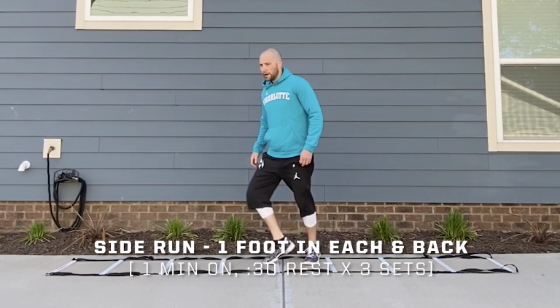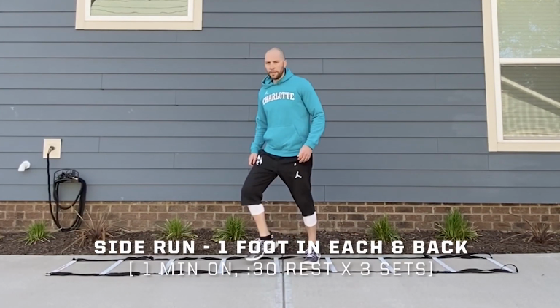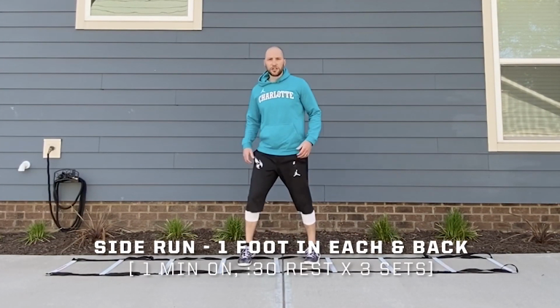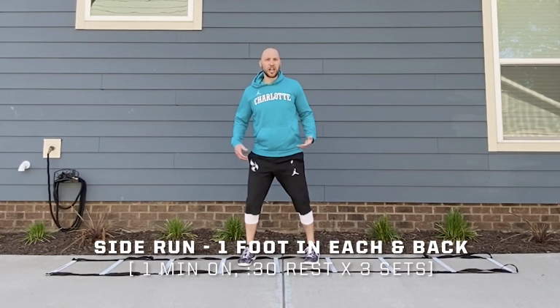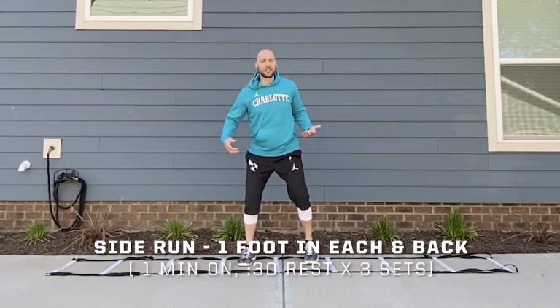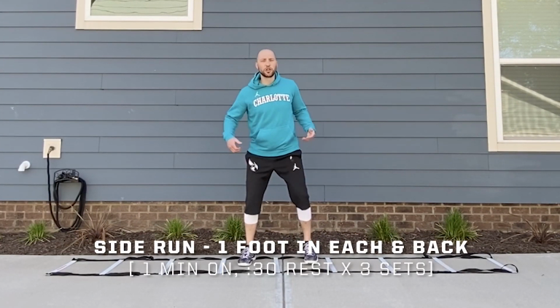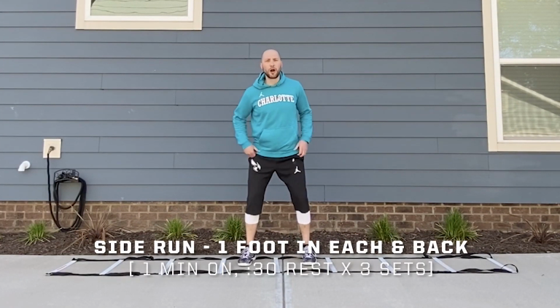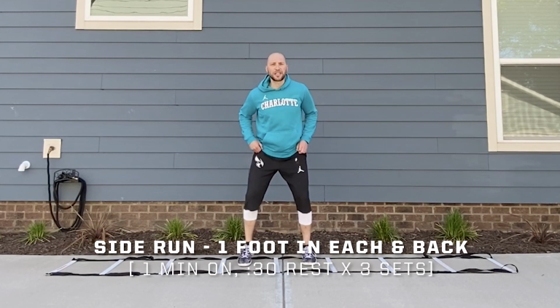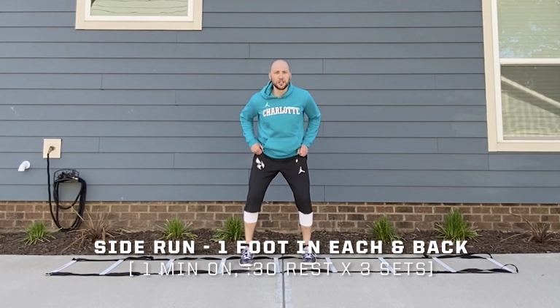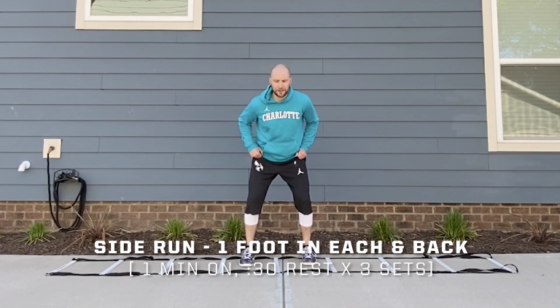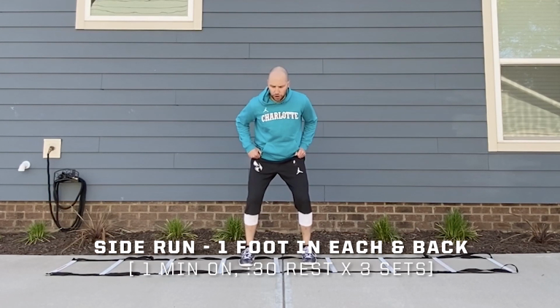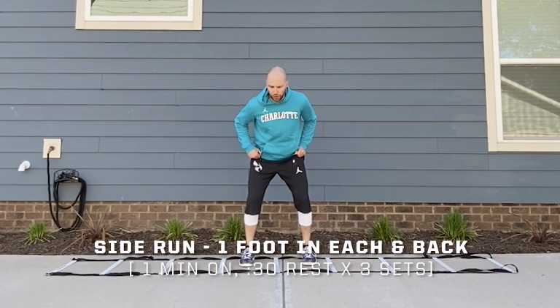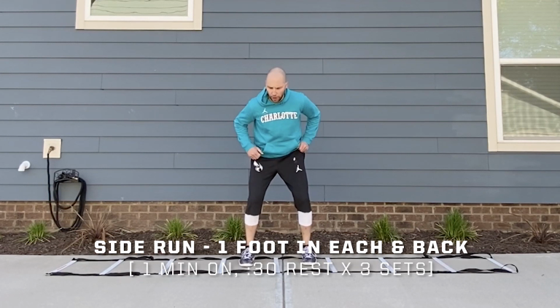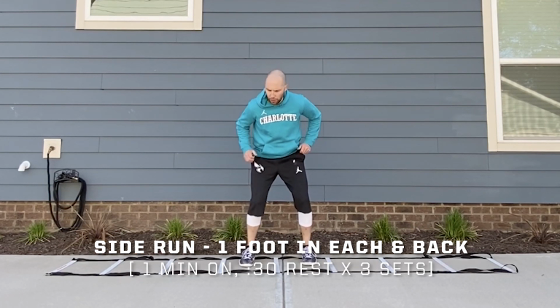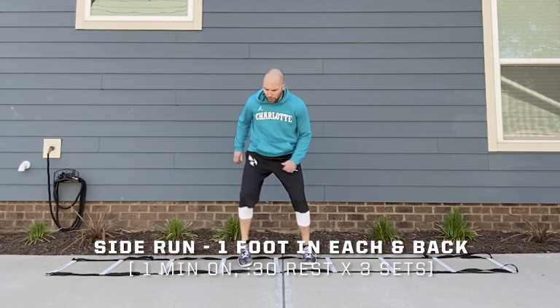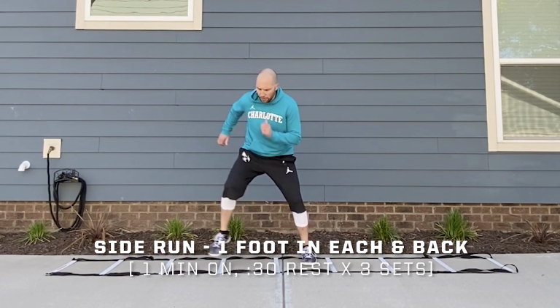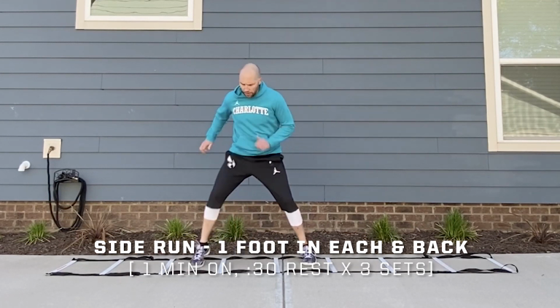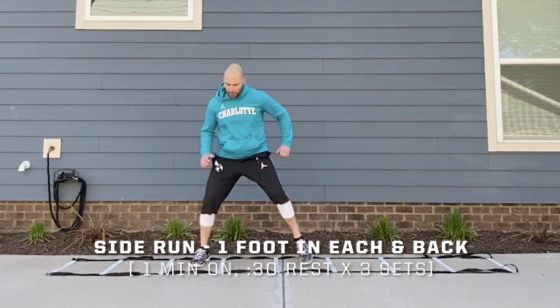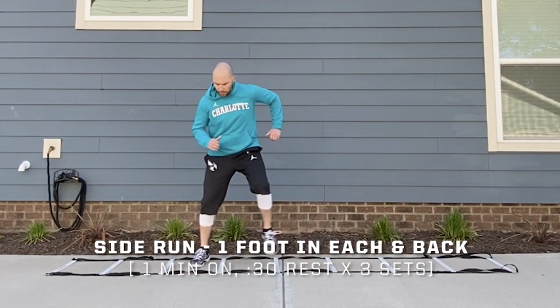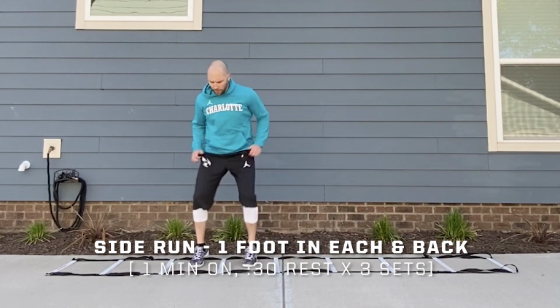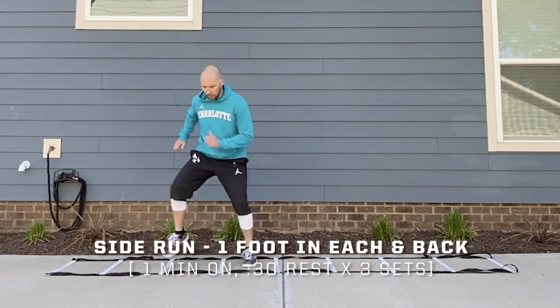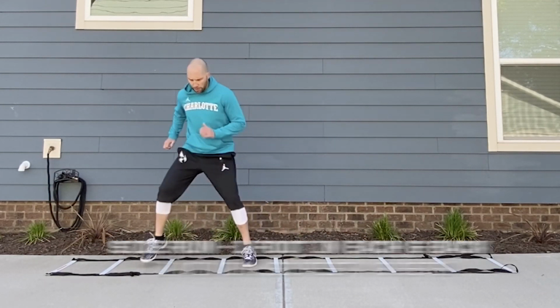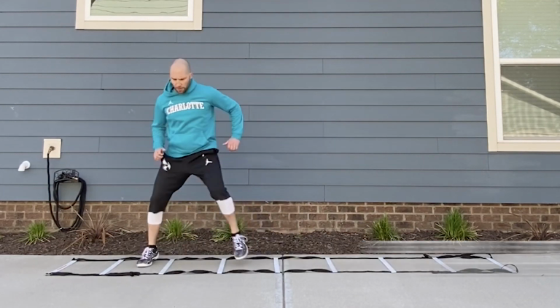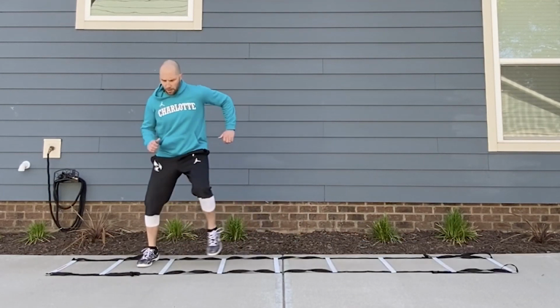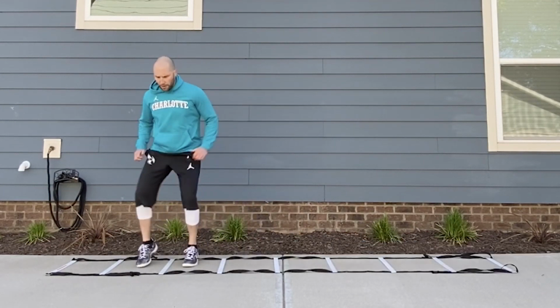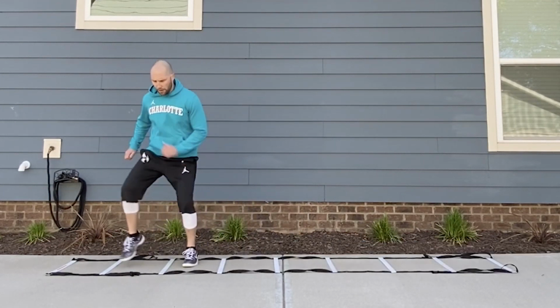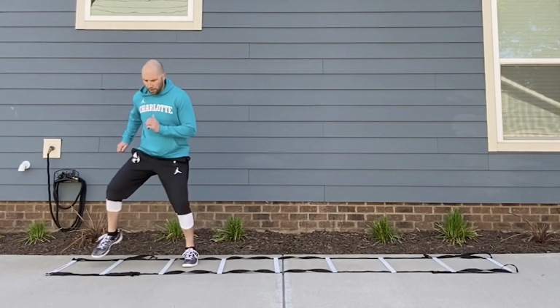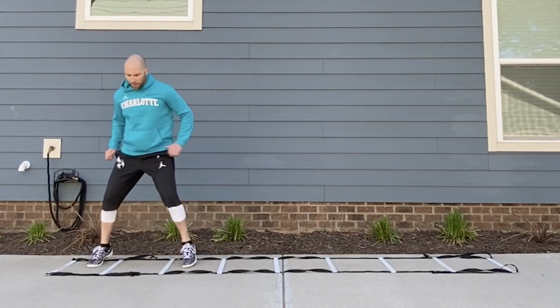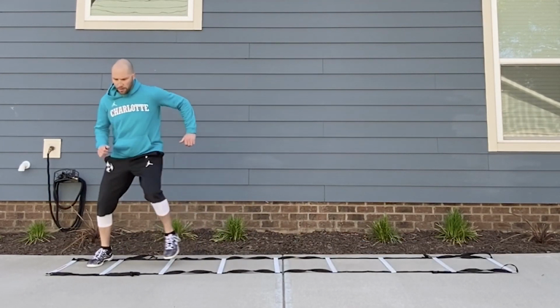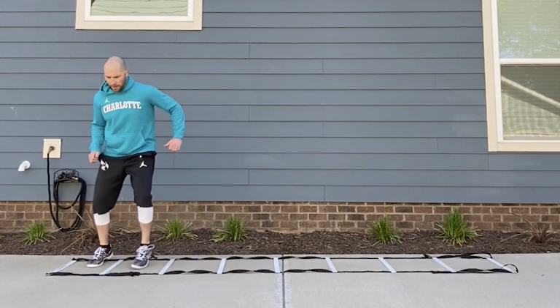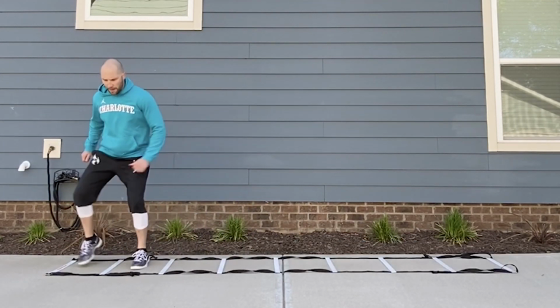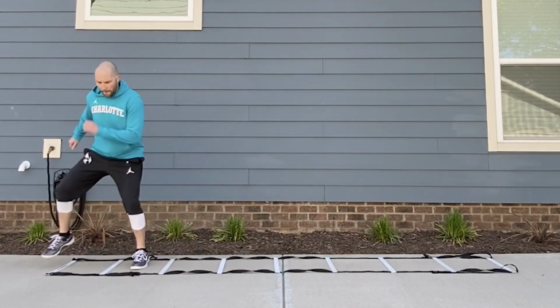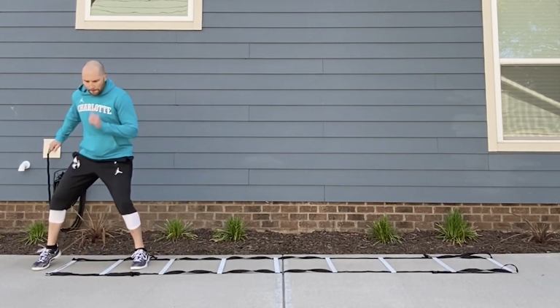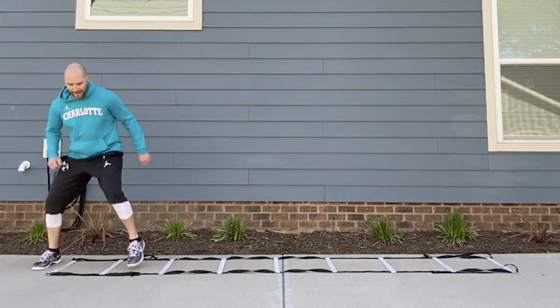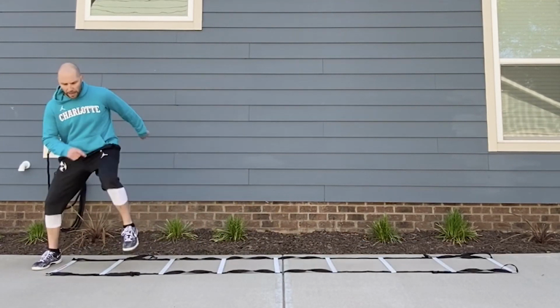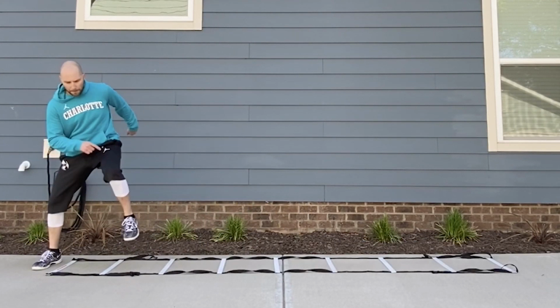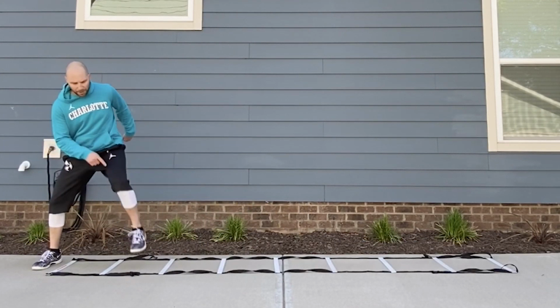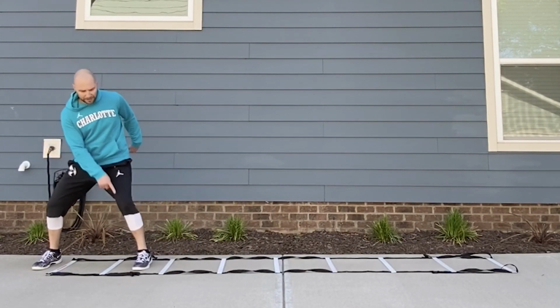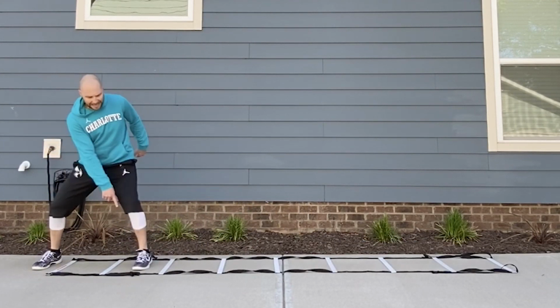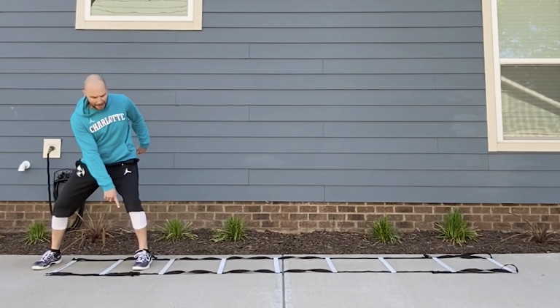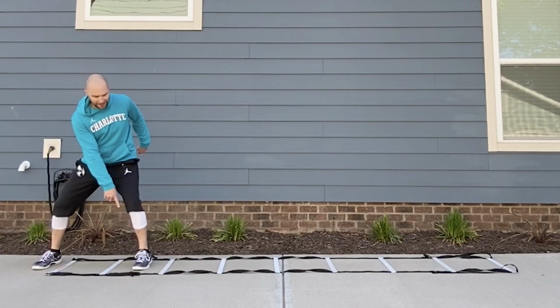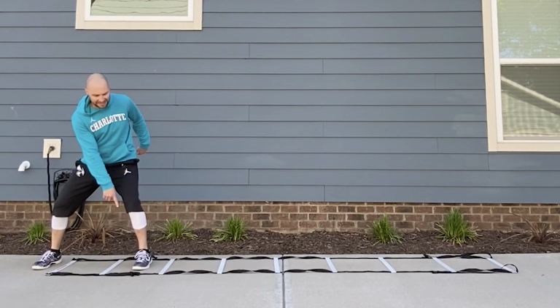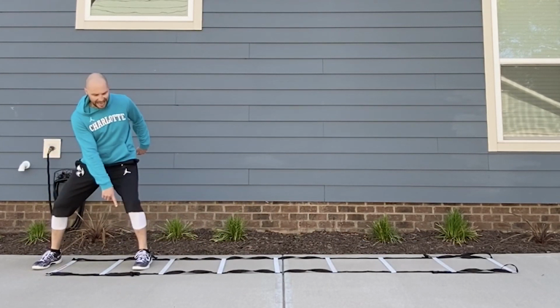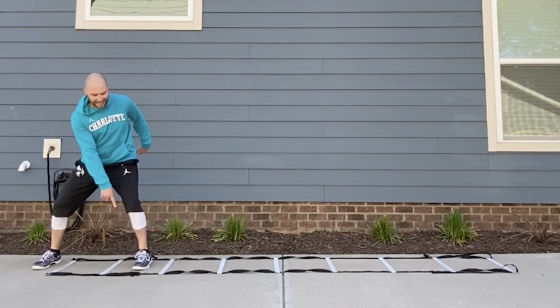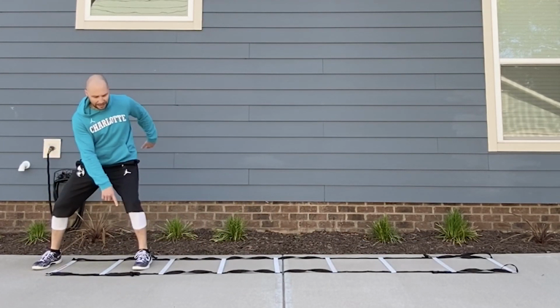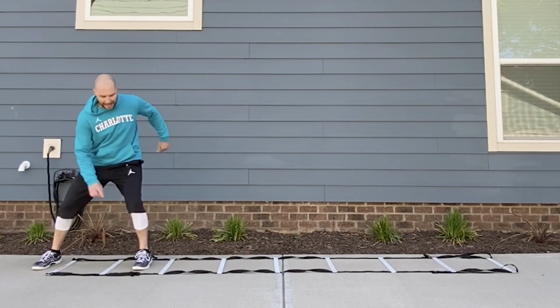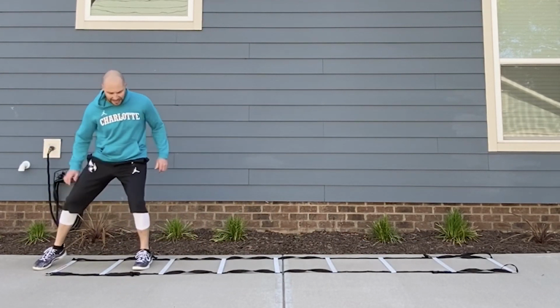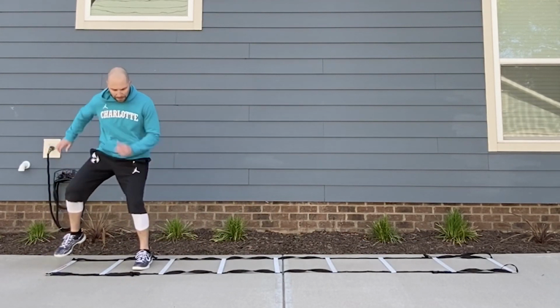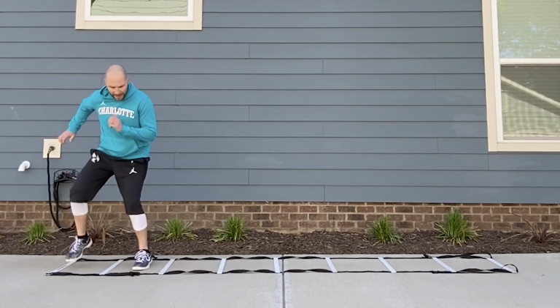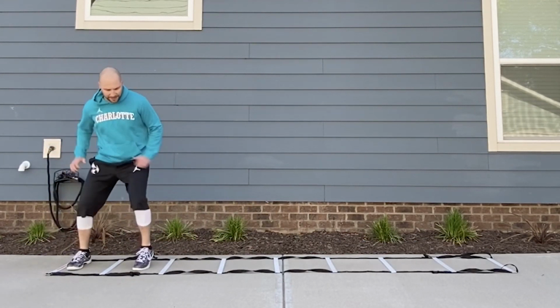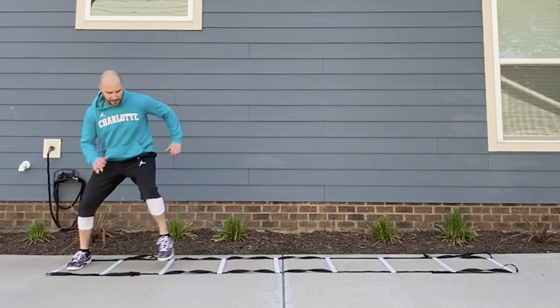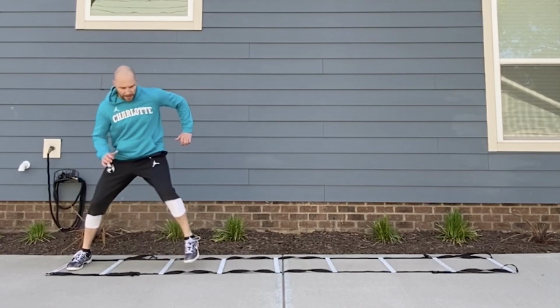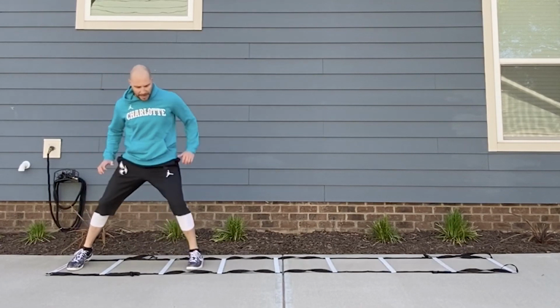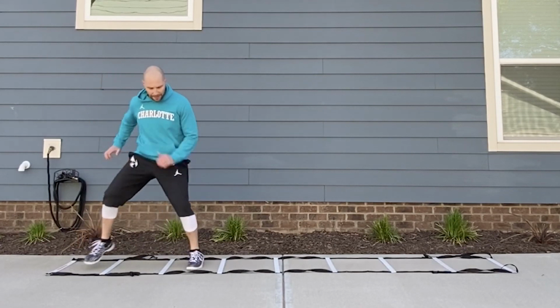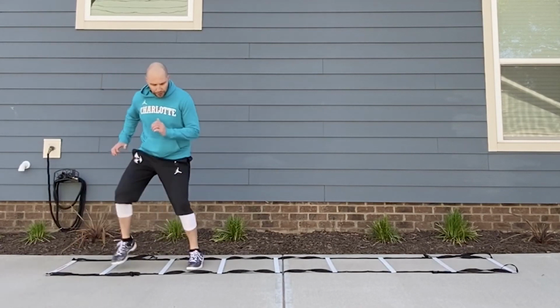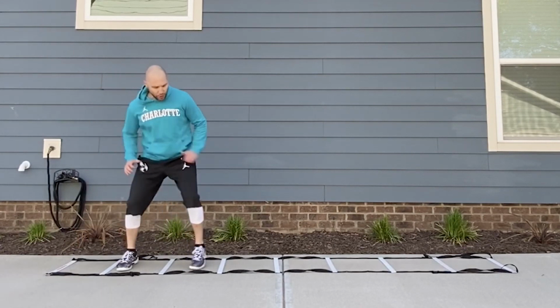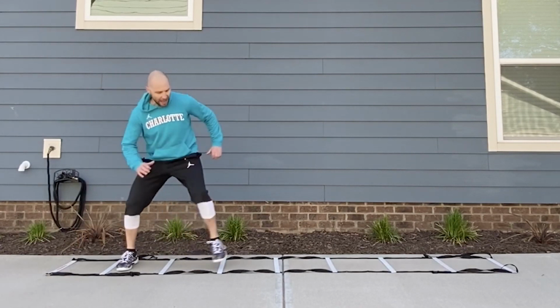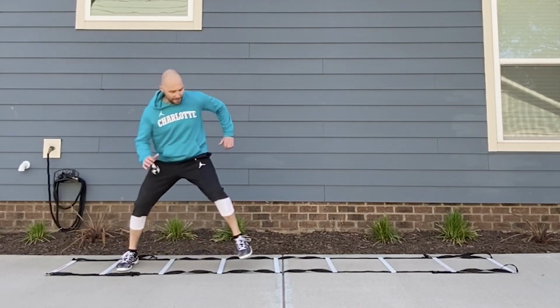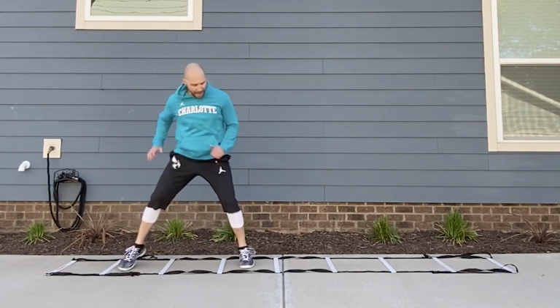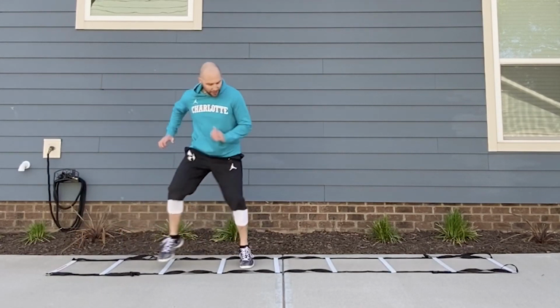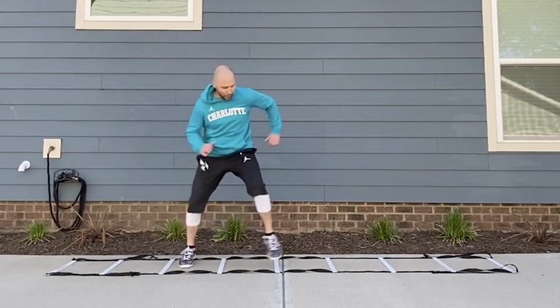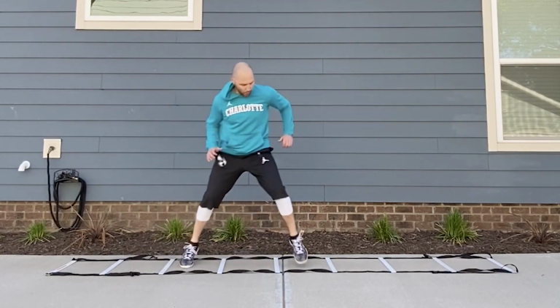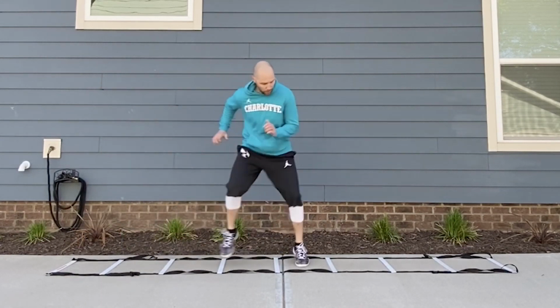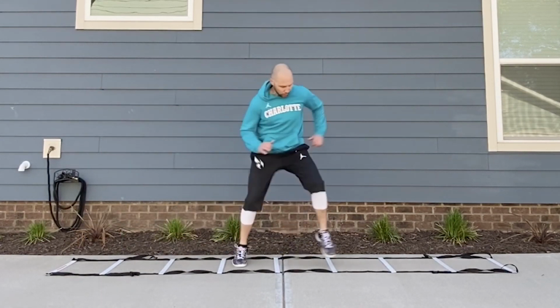To change the direction of this drill, pick up, put down in the second to last space, and then drive back through.